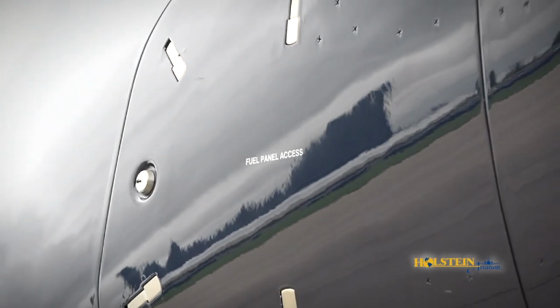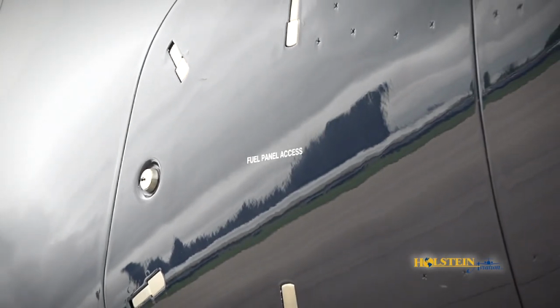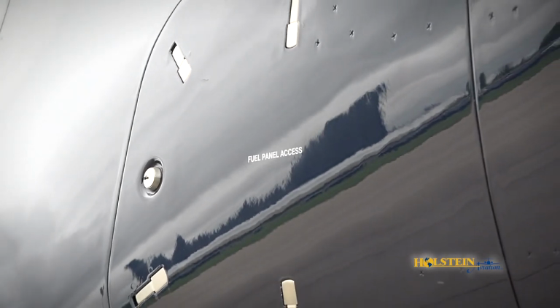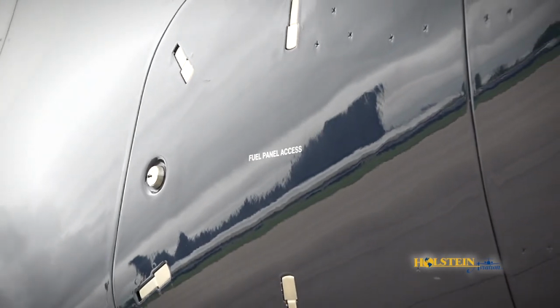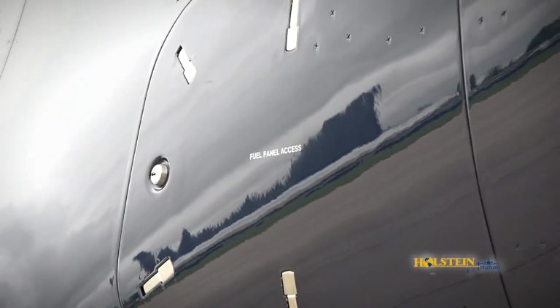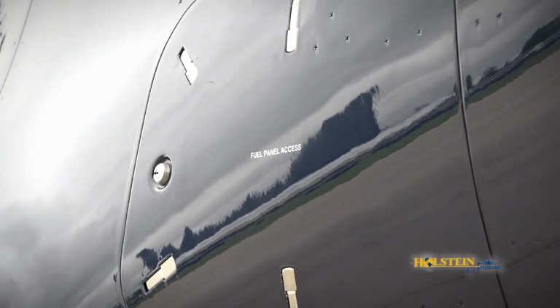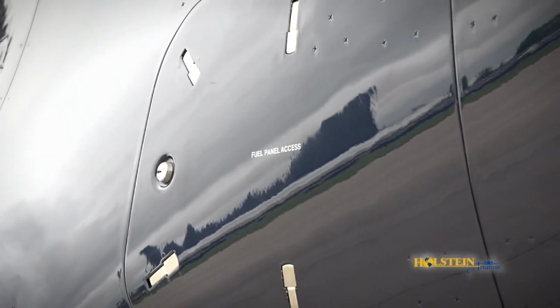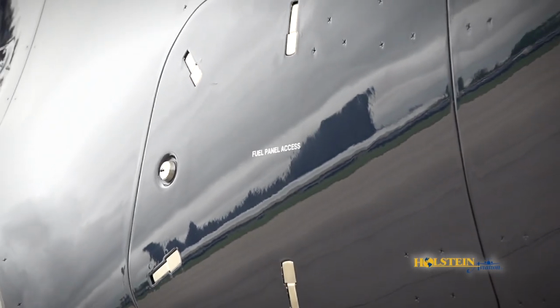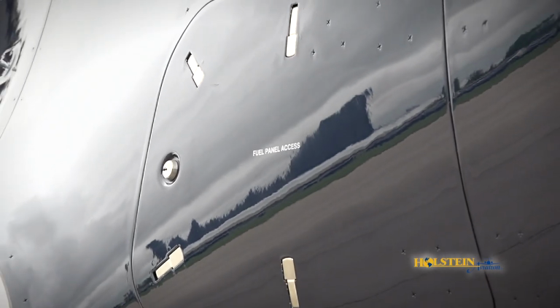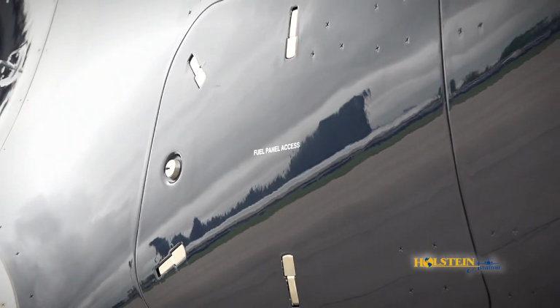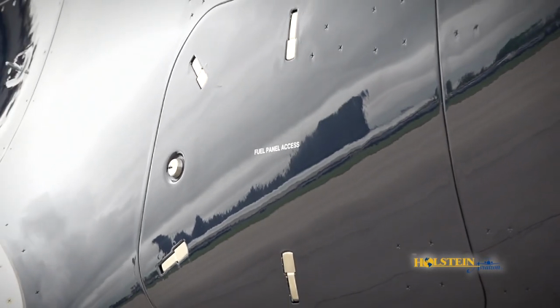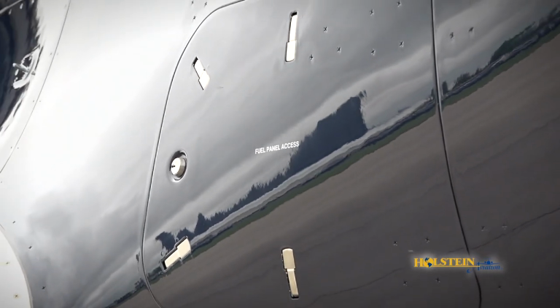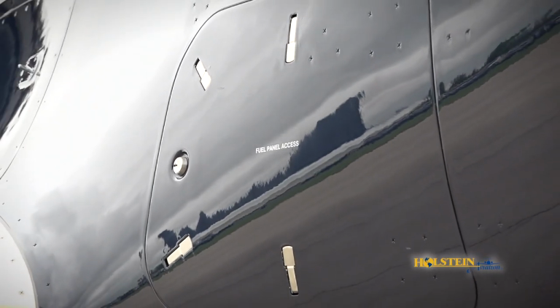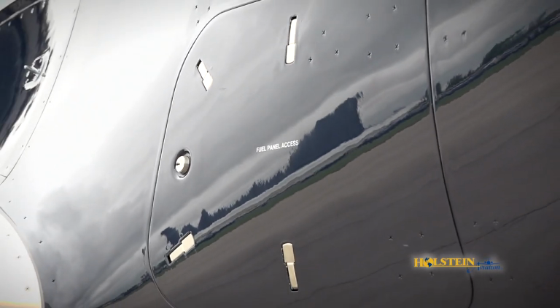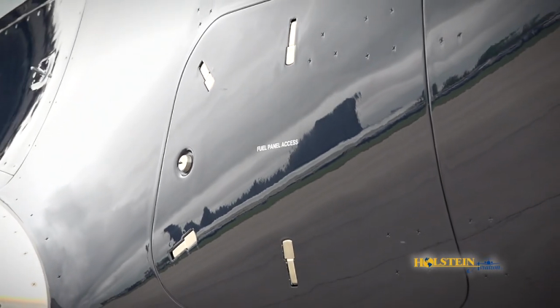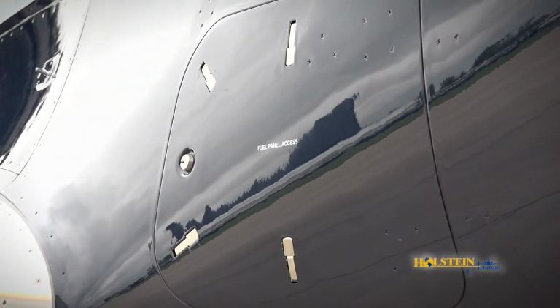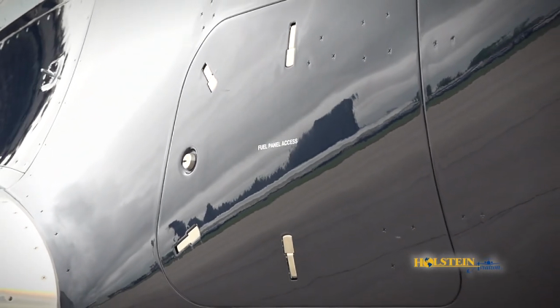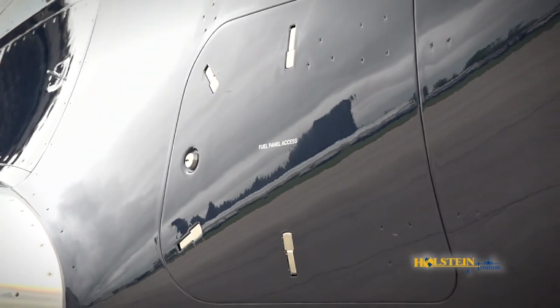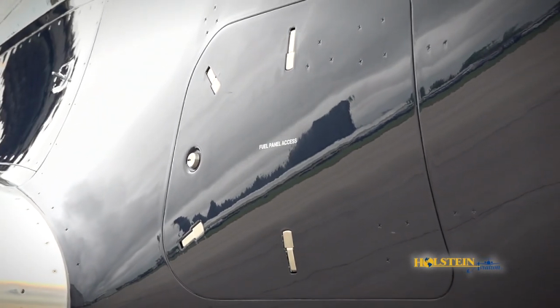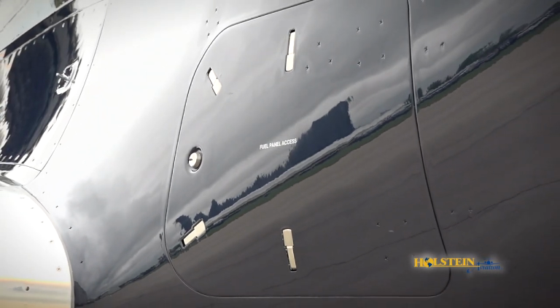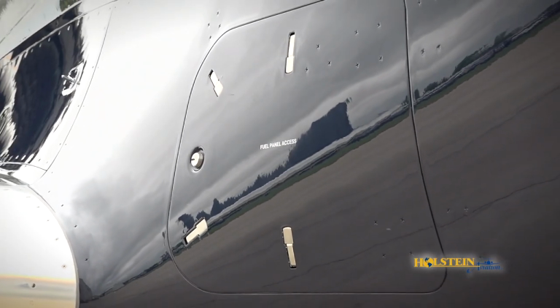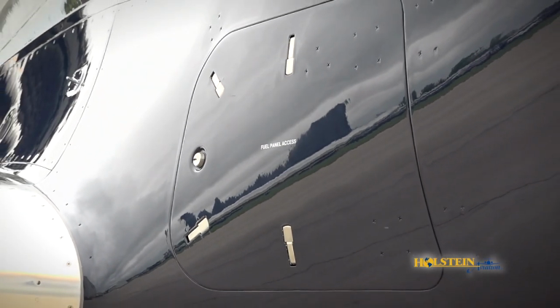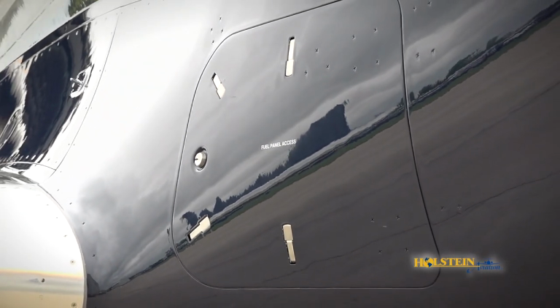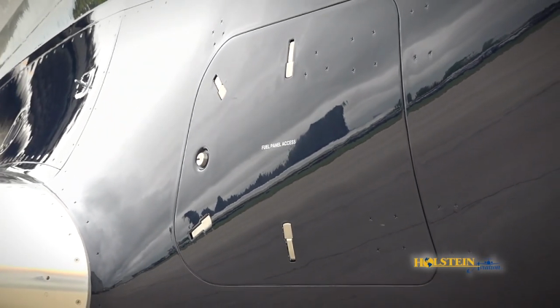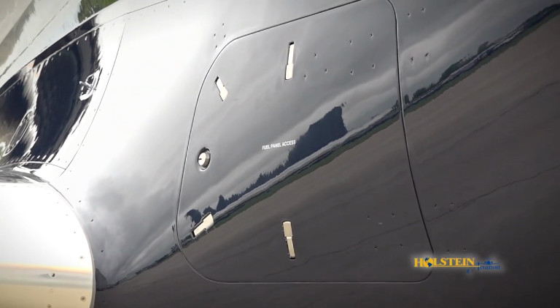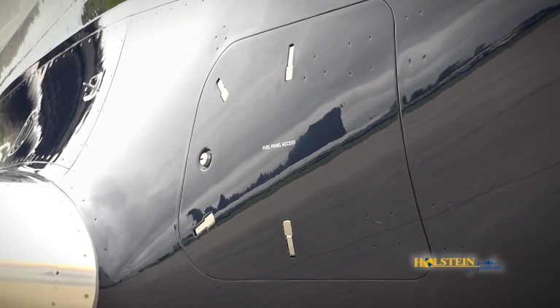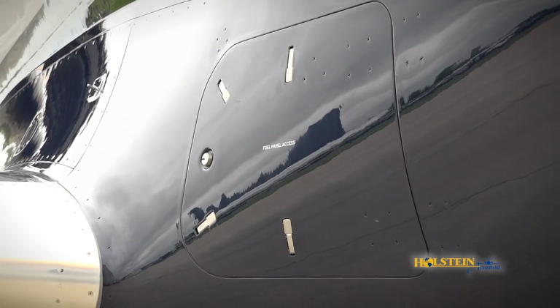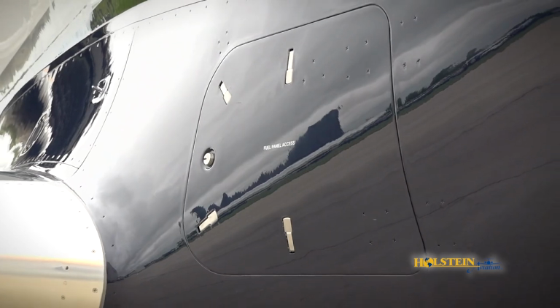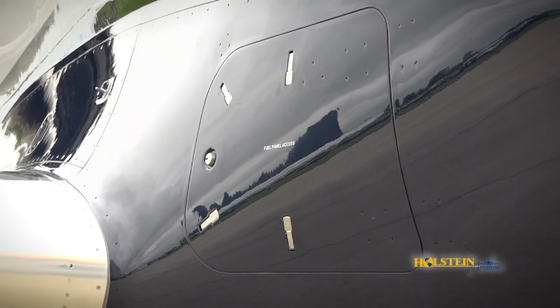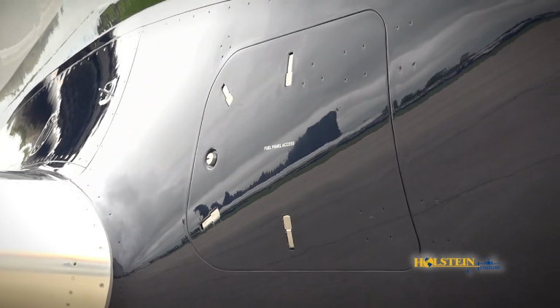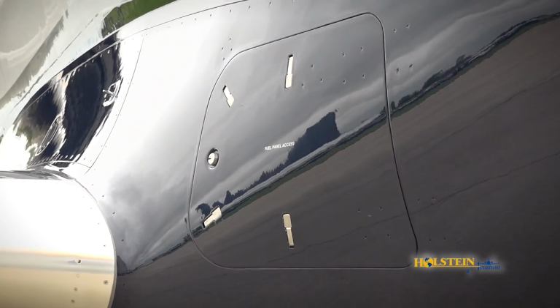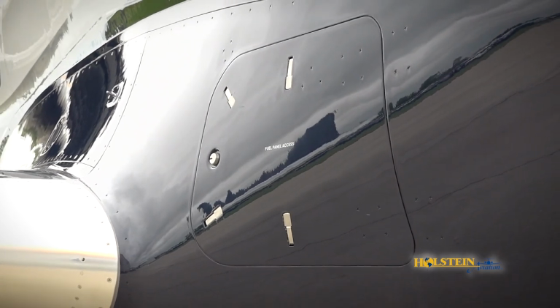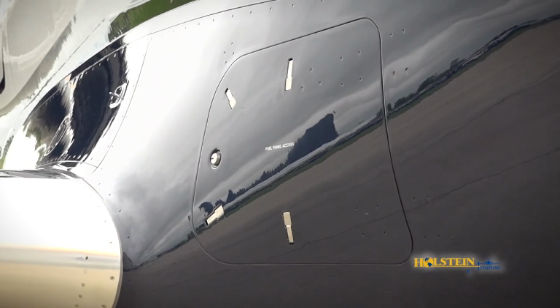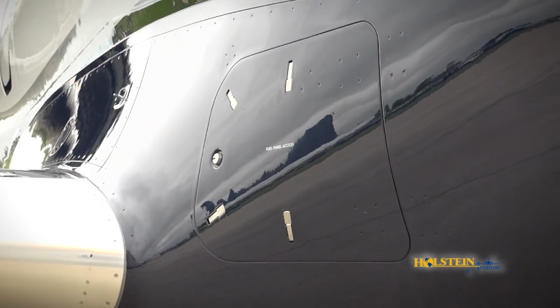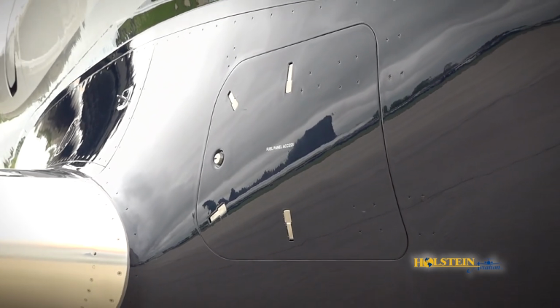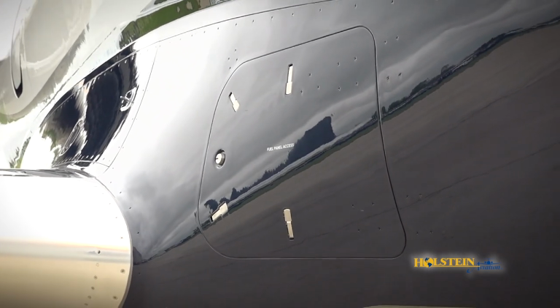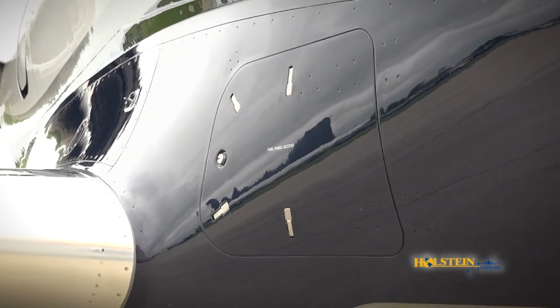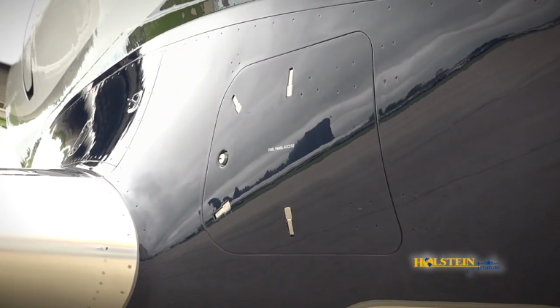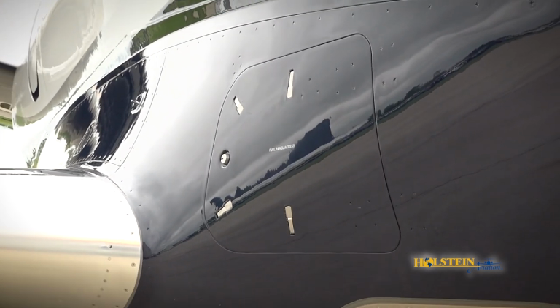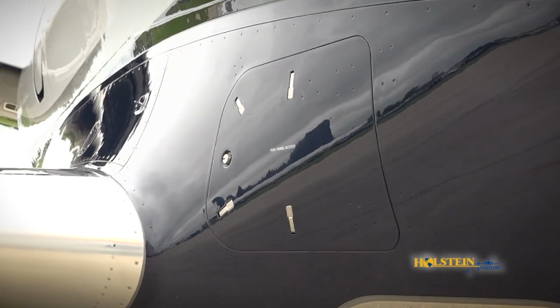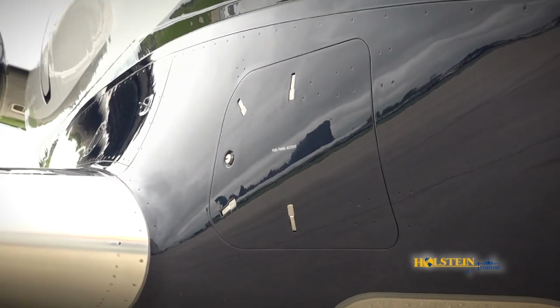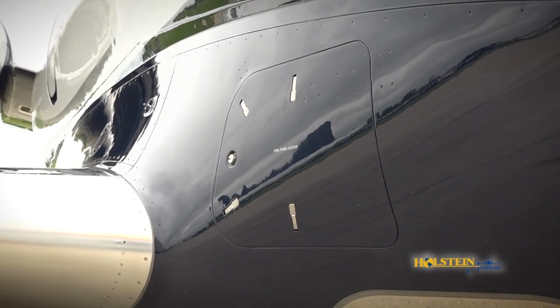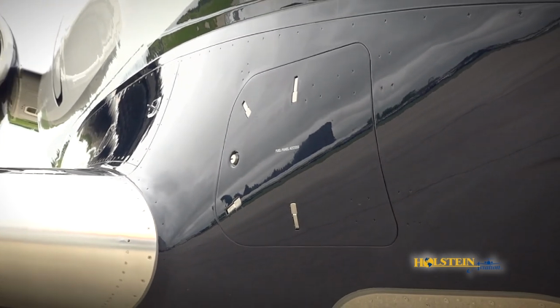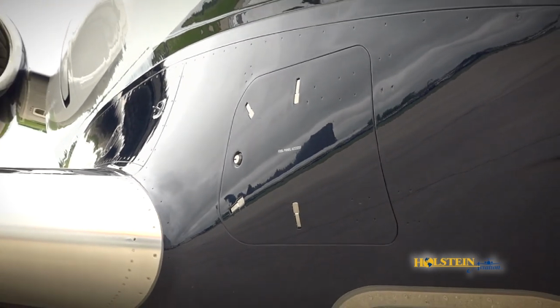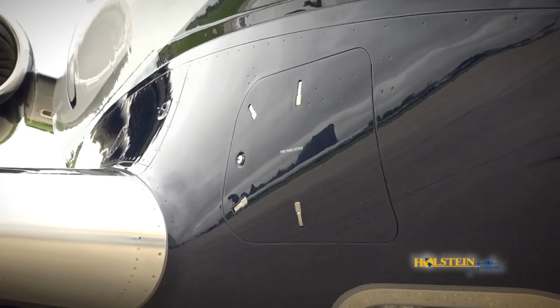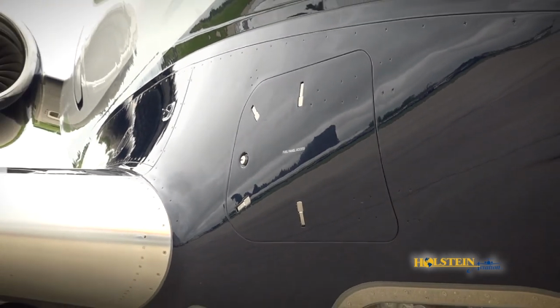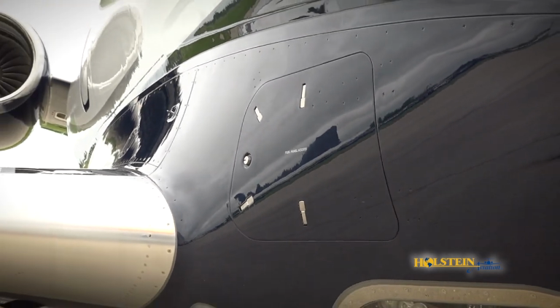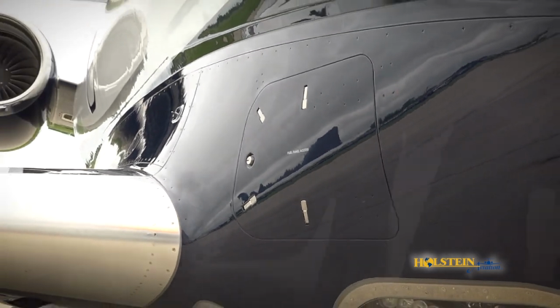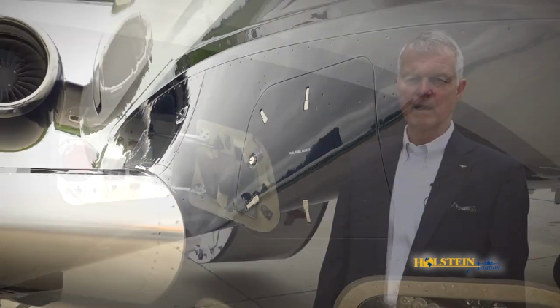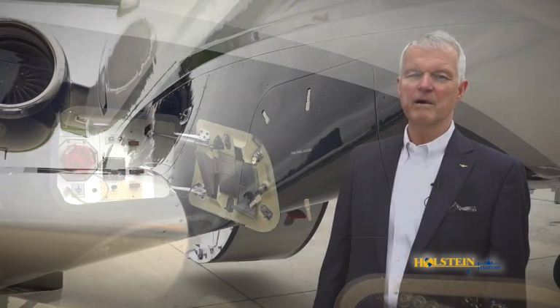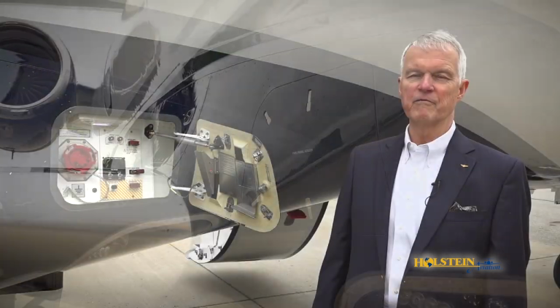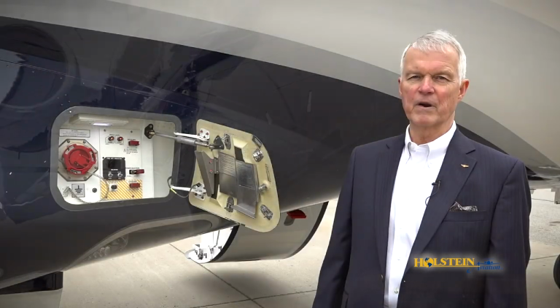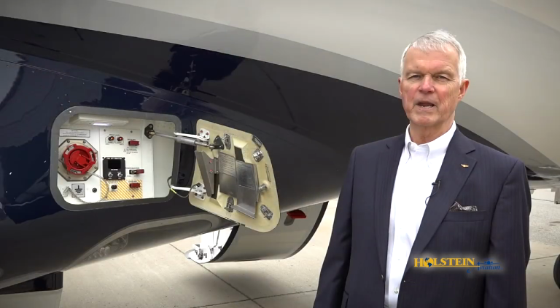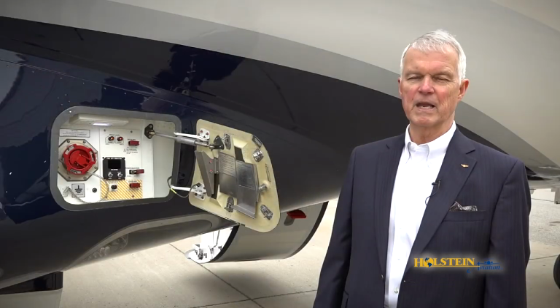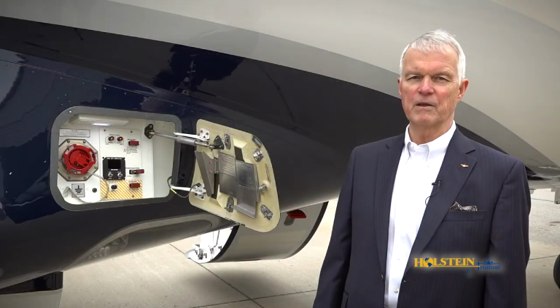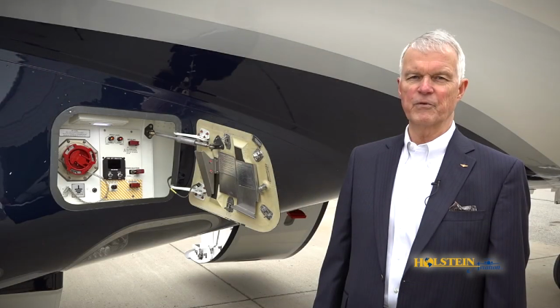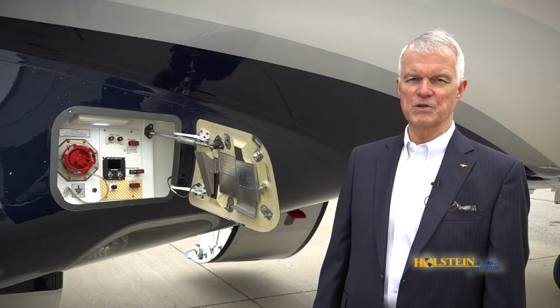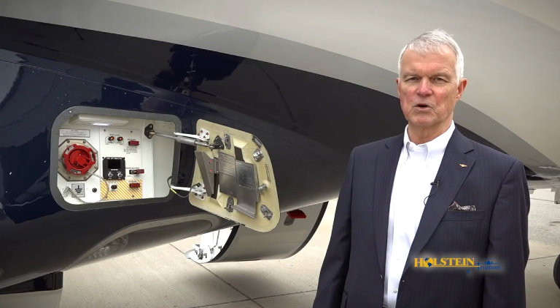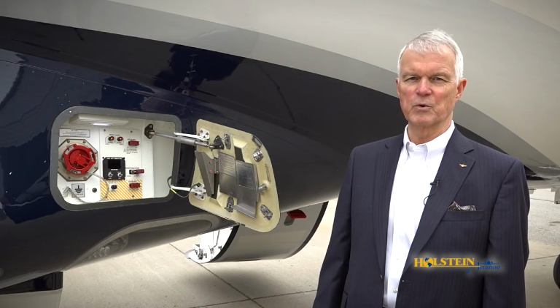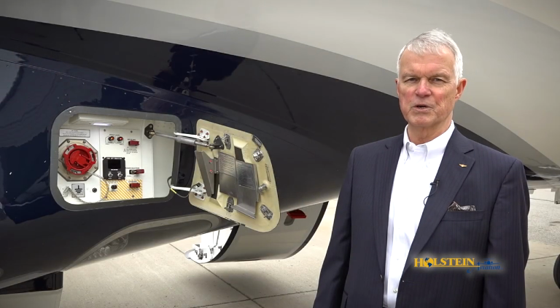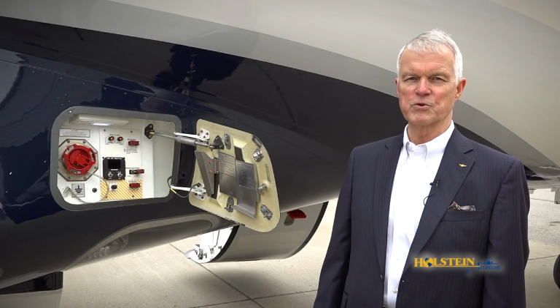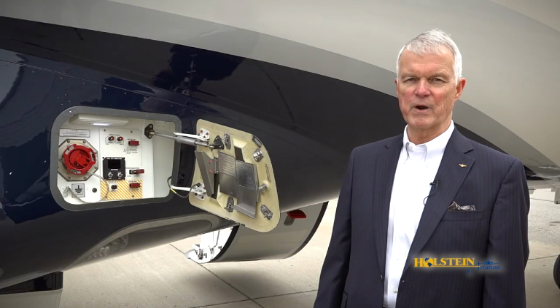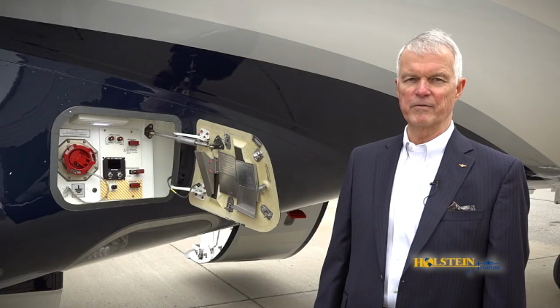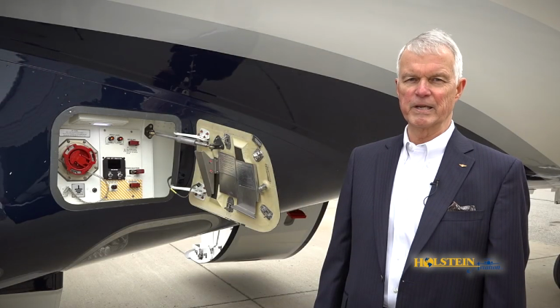At the fuel panel, the crew can pre-select the fuel amount and does not need to be on the flight deck in order to refuel the airplane — a very handy feature when you're traveling.